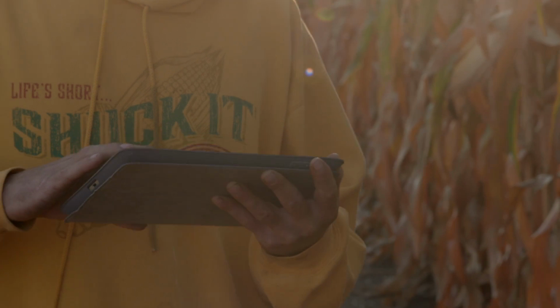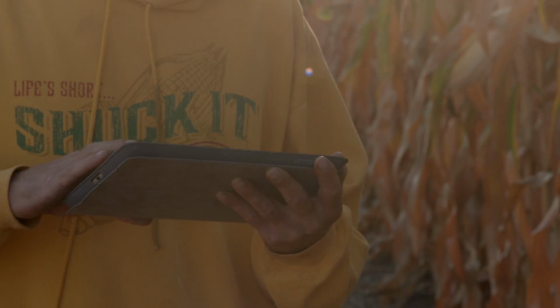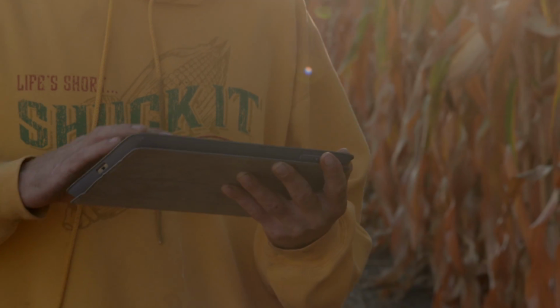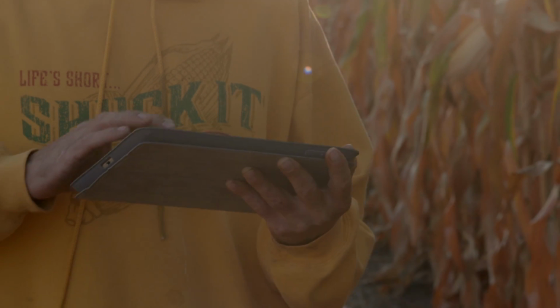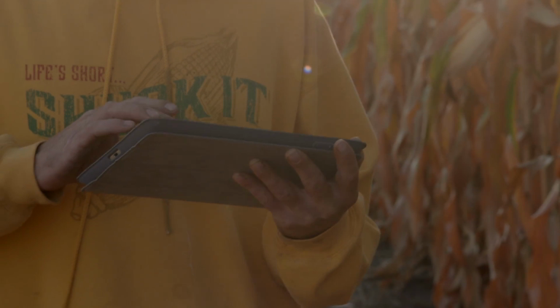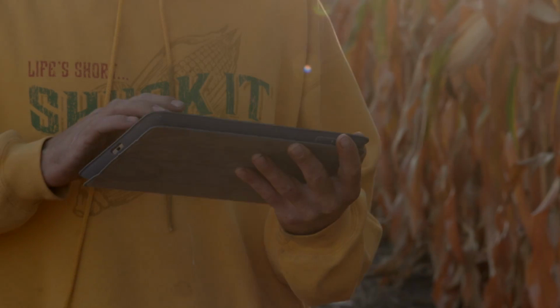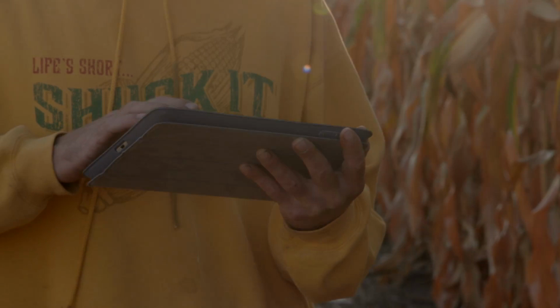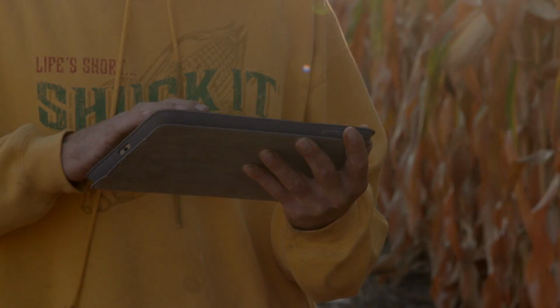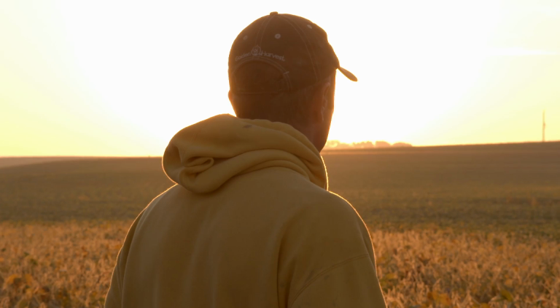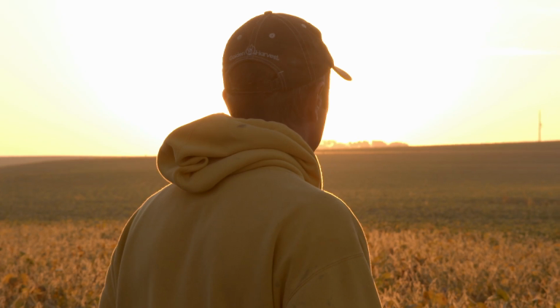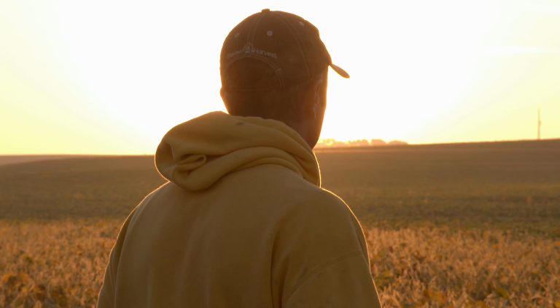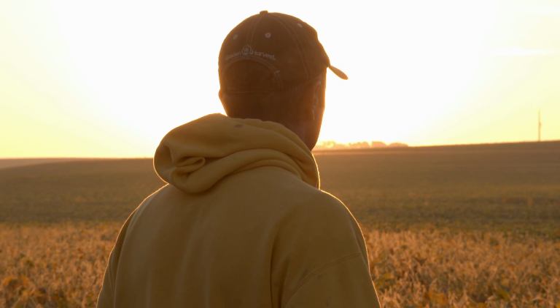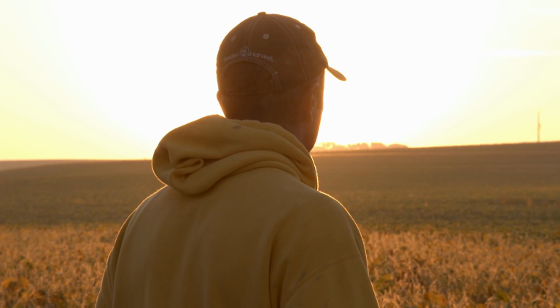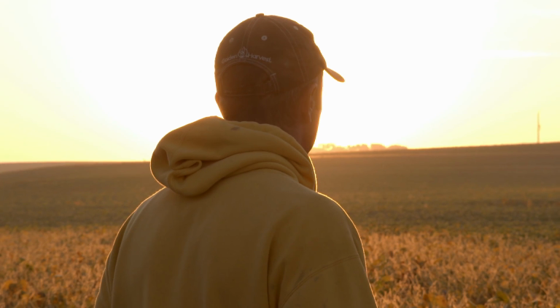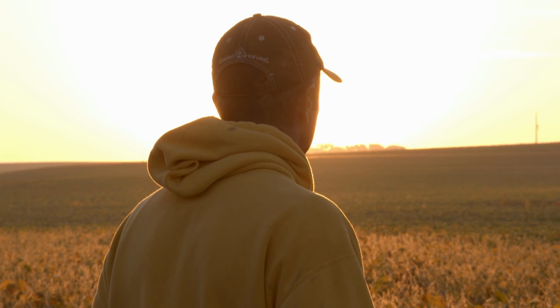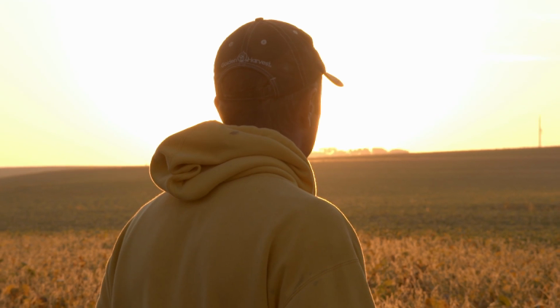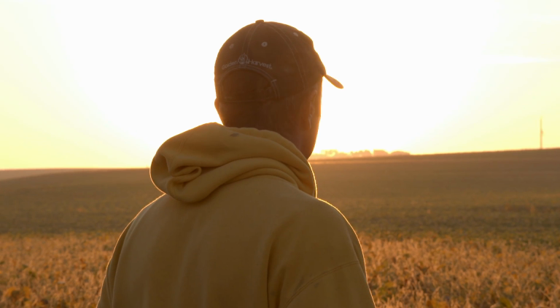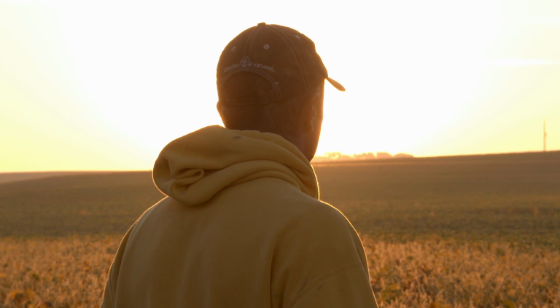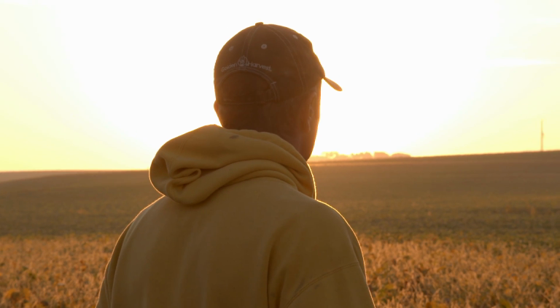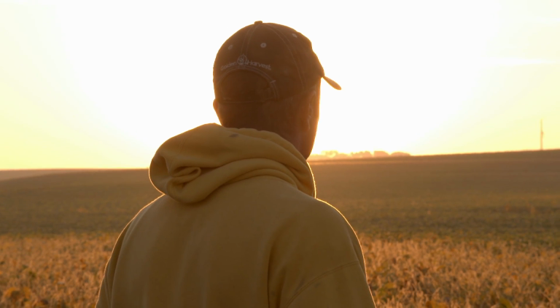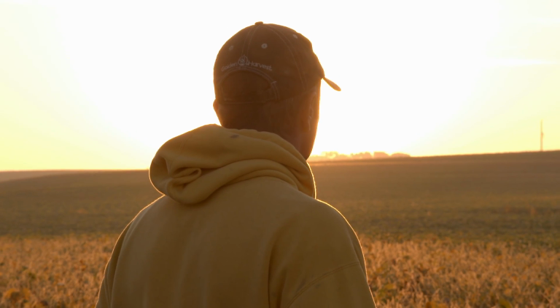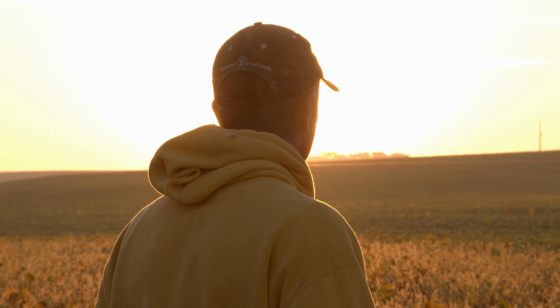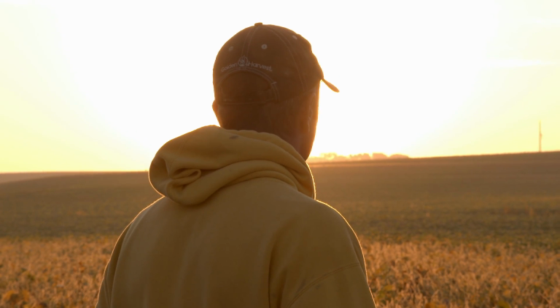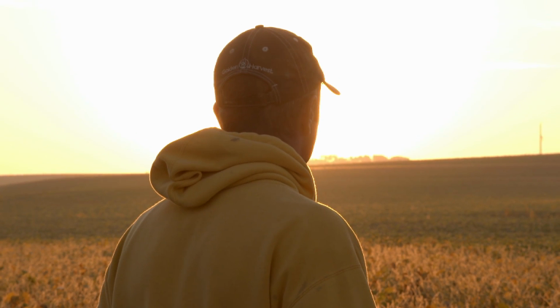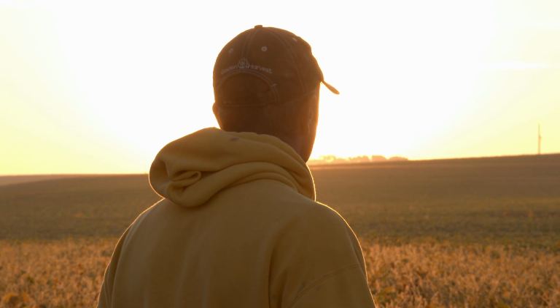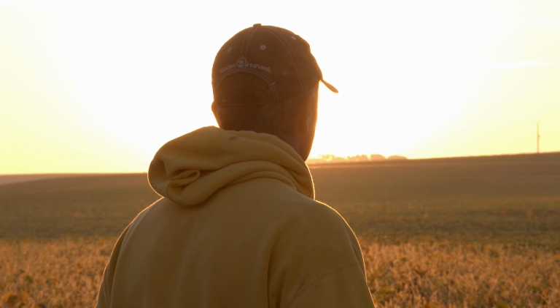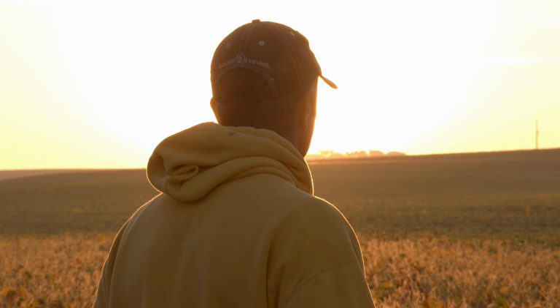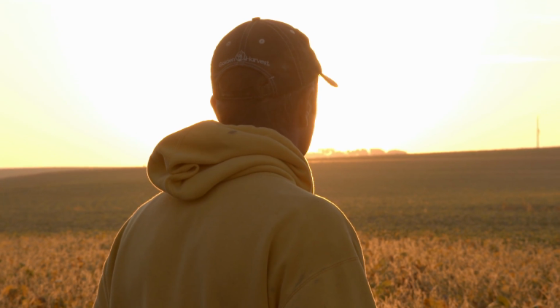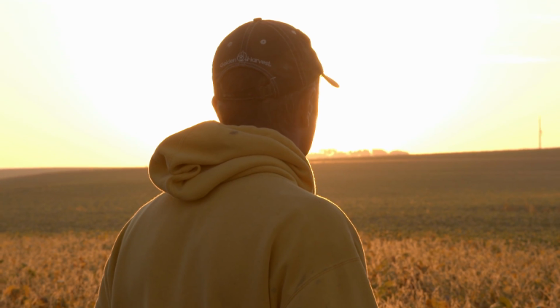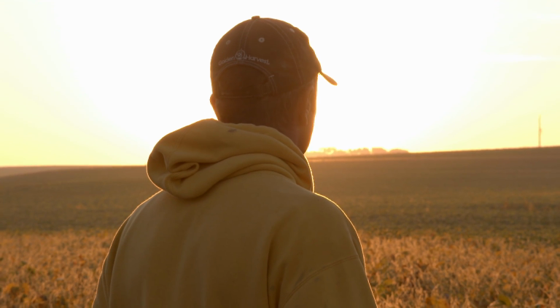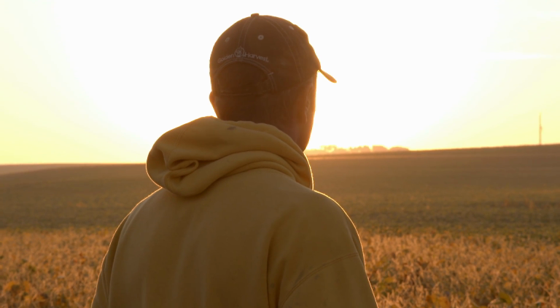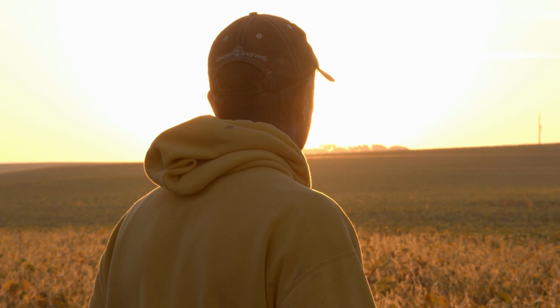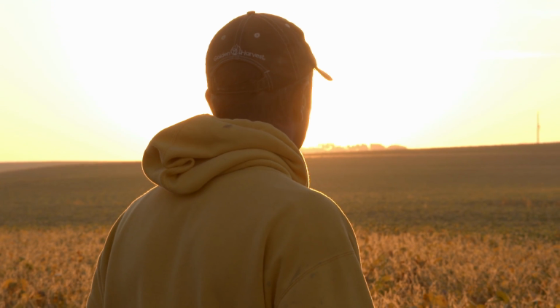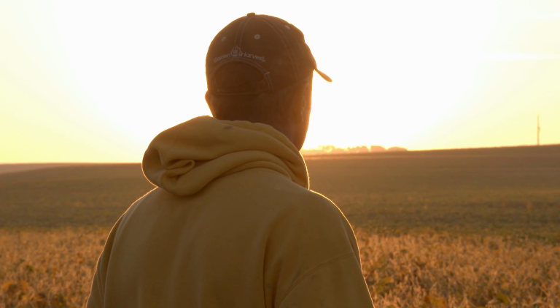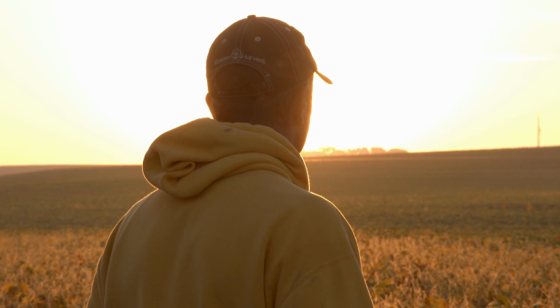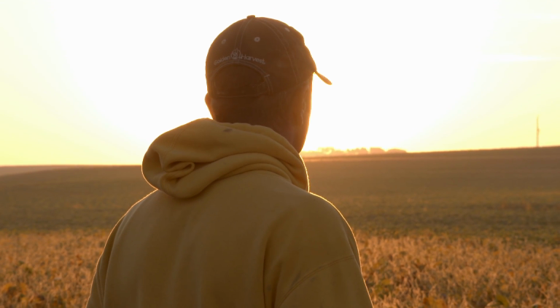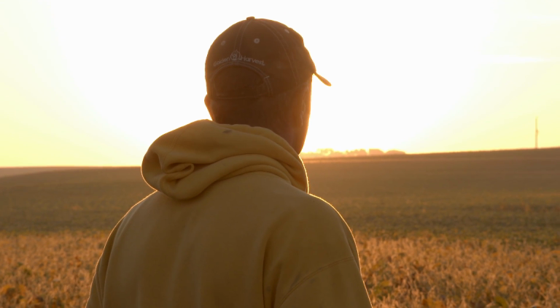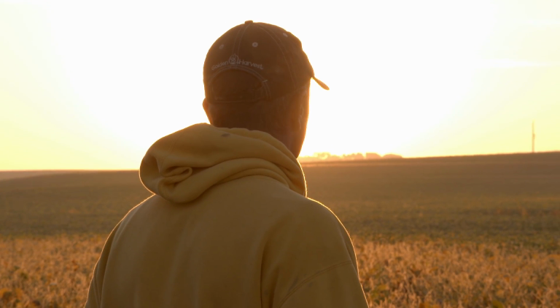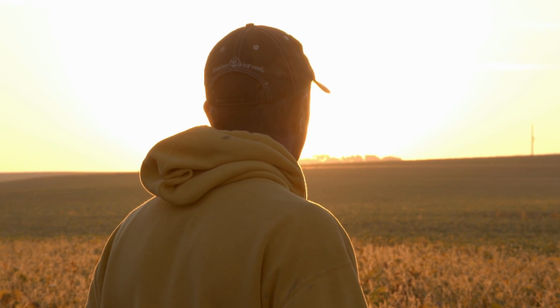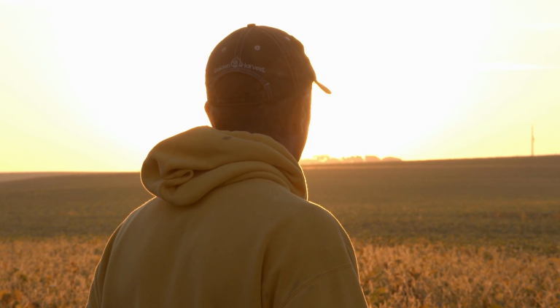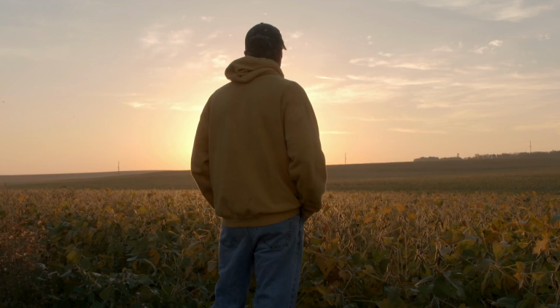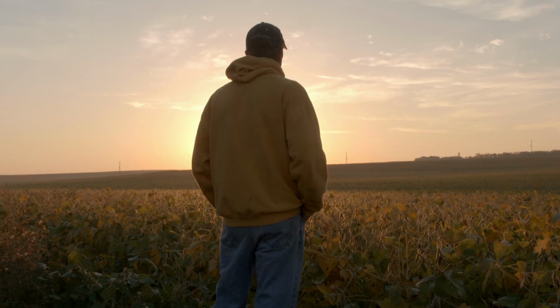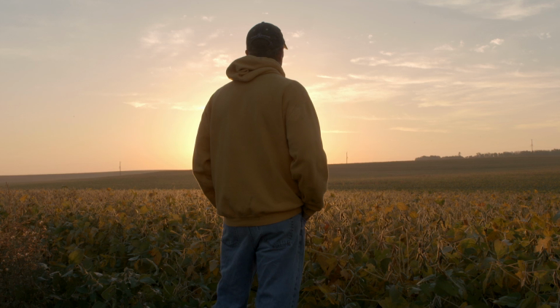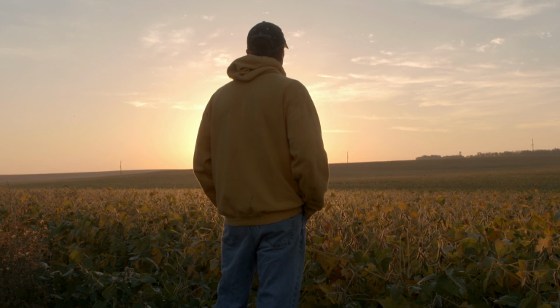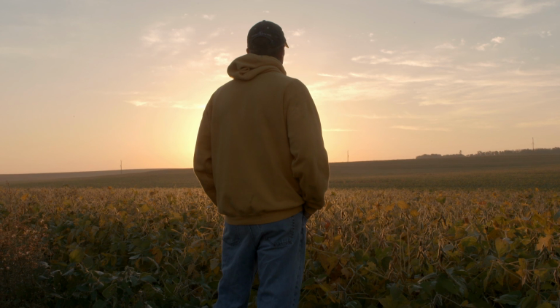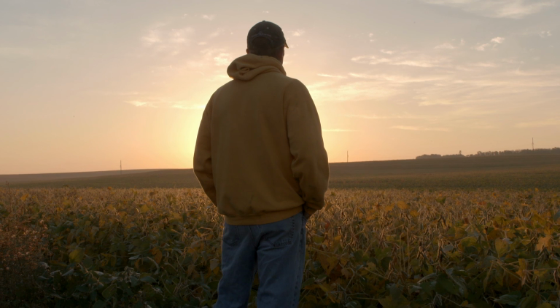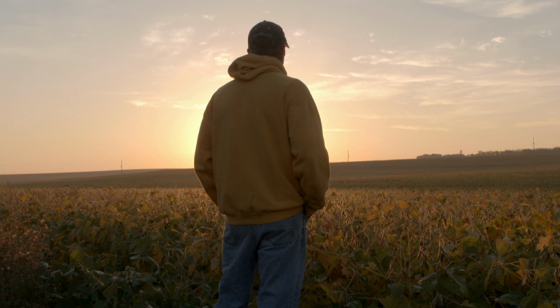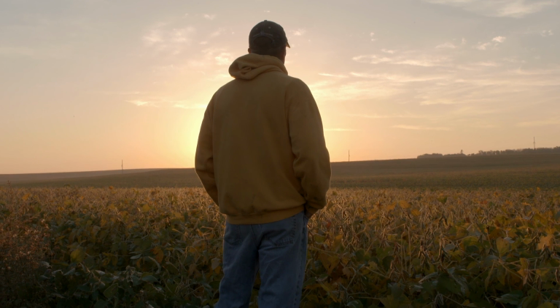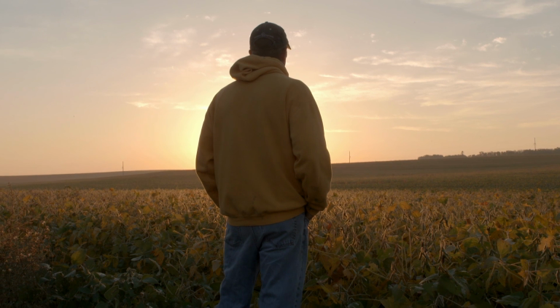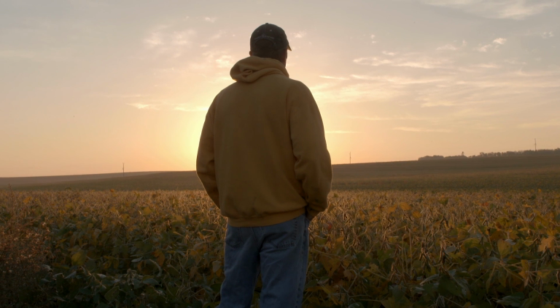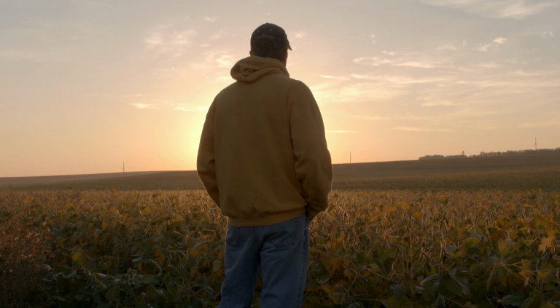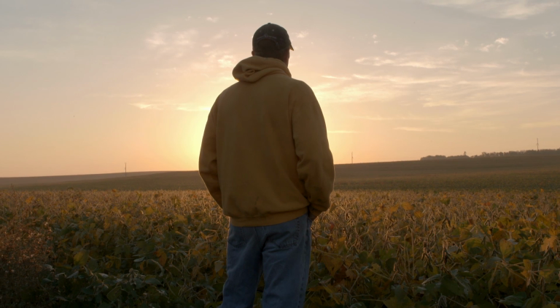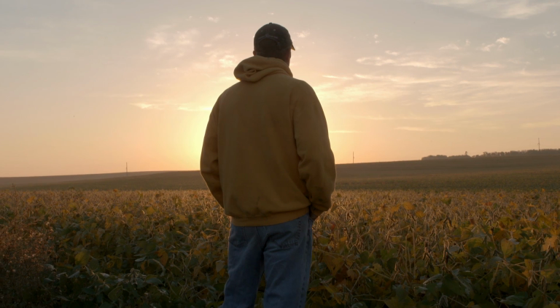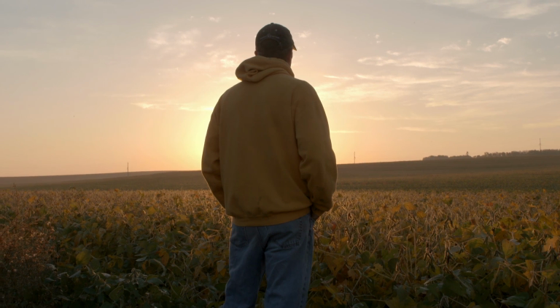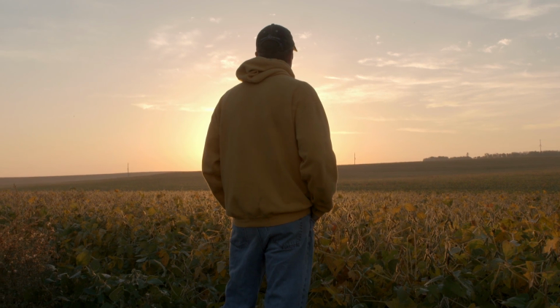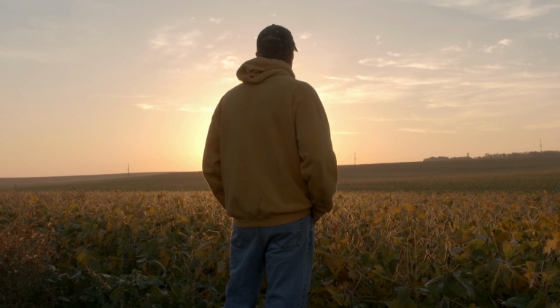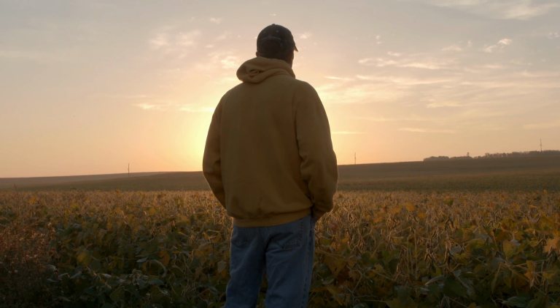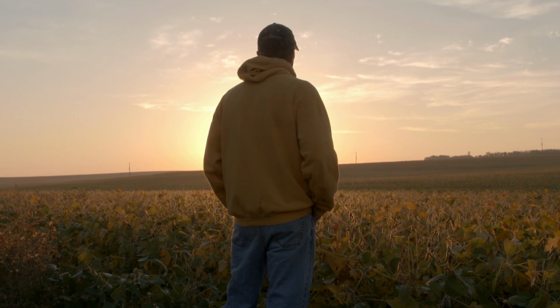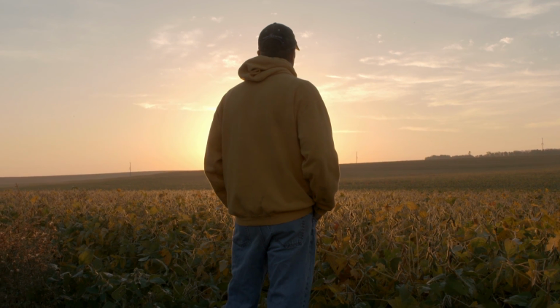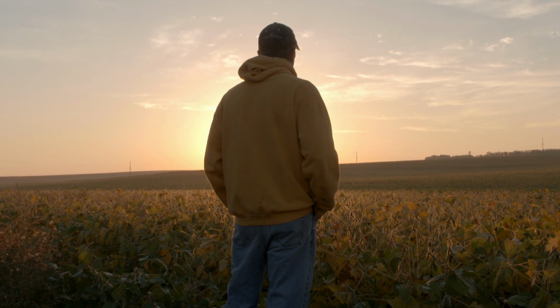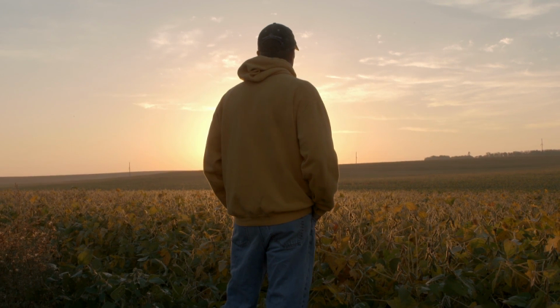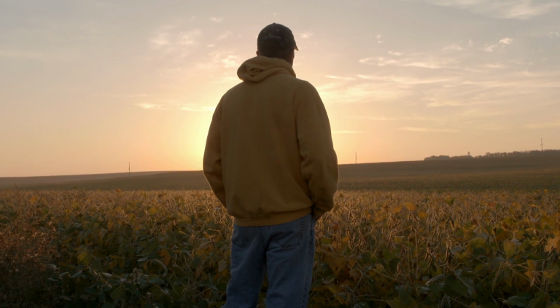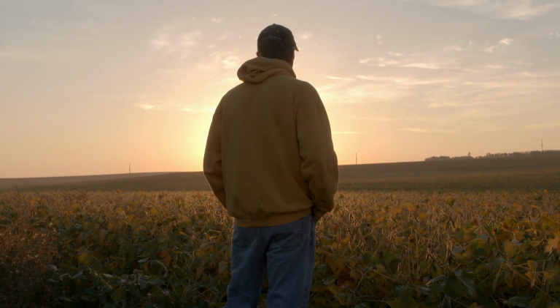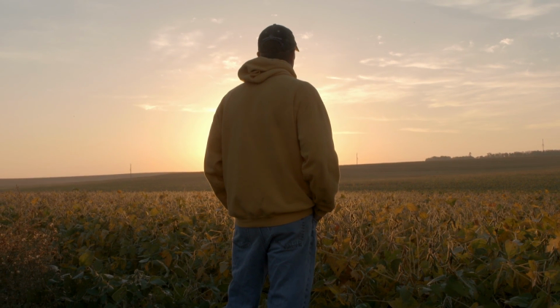There is a place for tillage, but we don't need to farm like my grandpa did. We've got other options, we've got ways to take better care of the land.